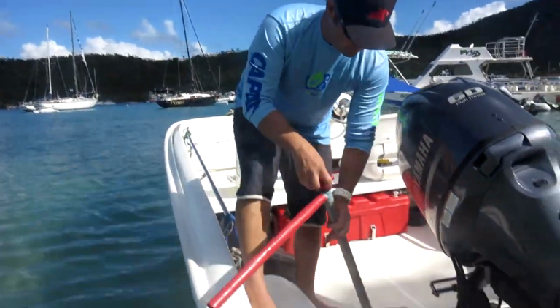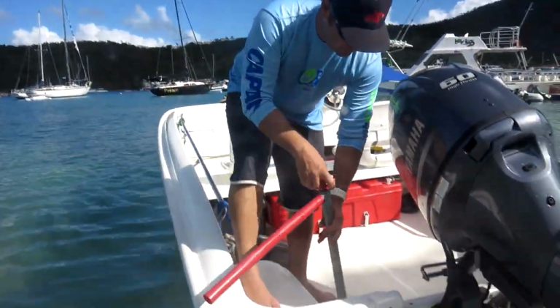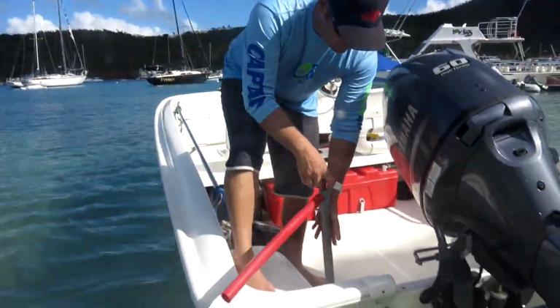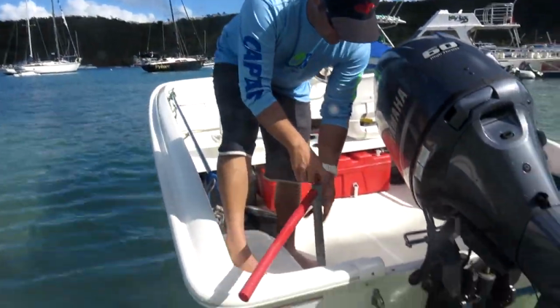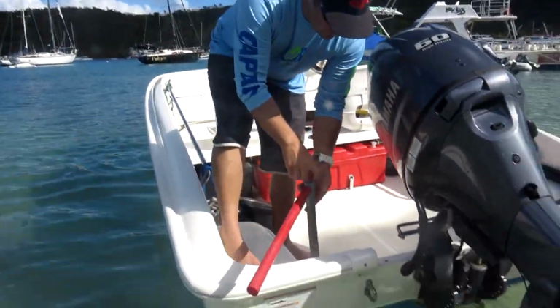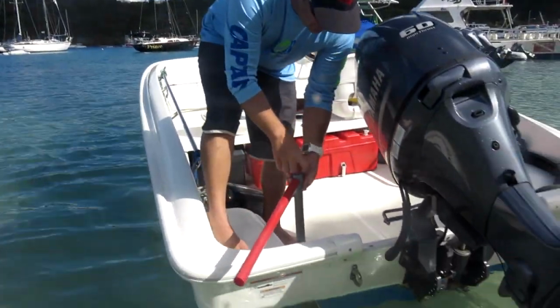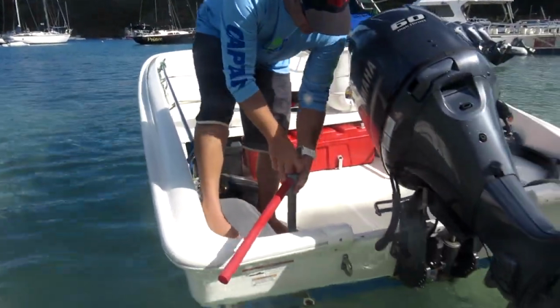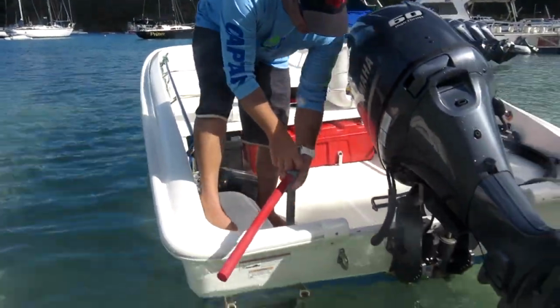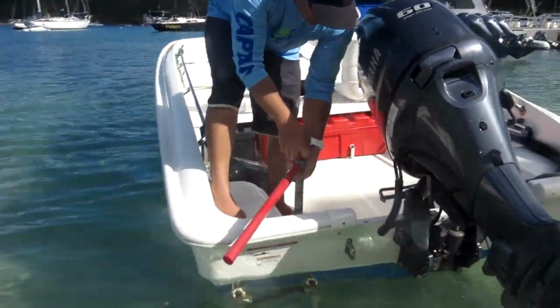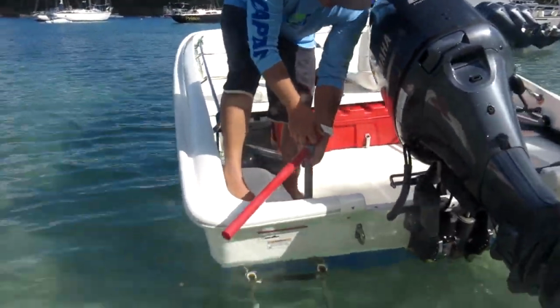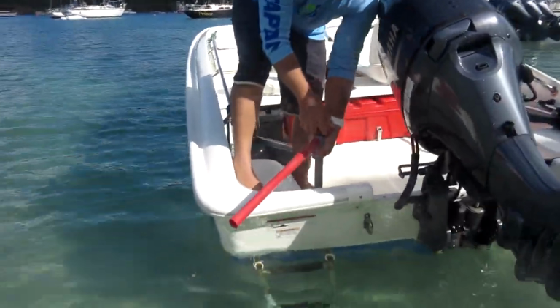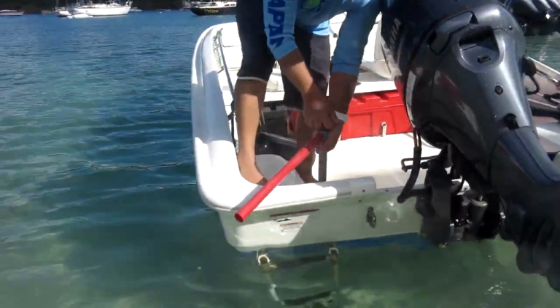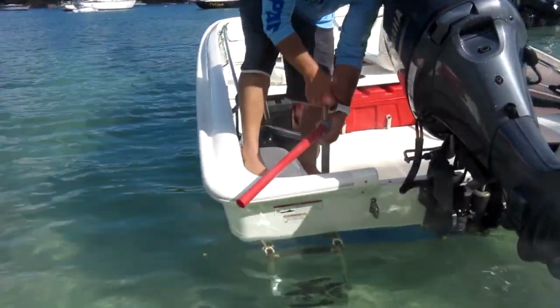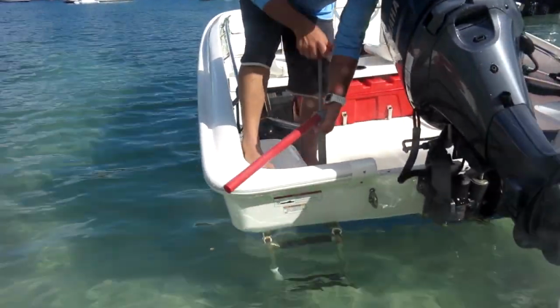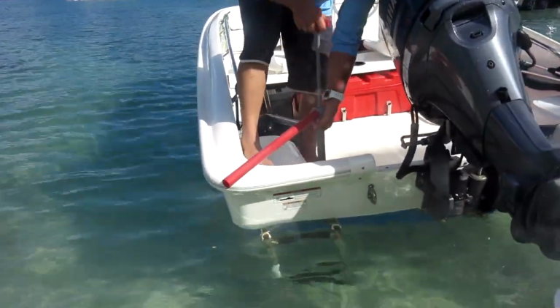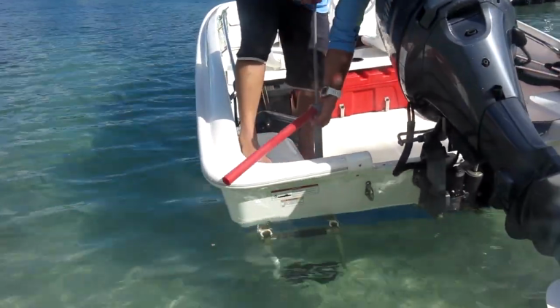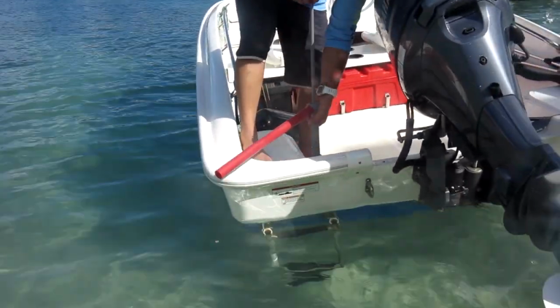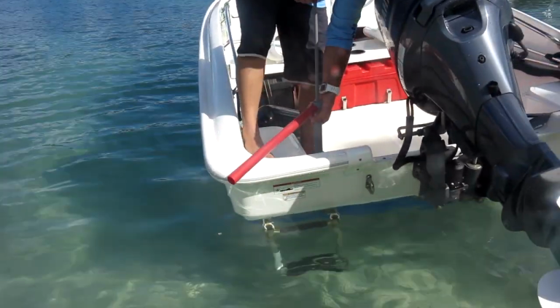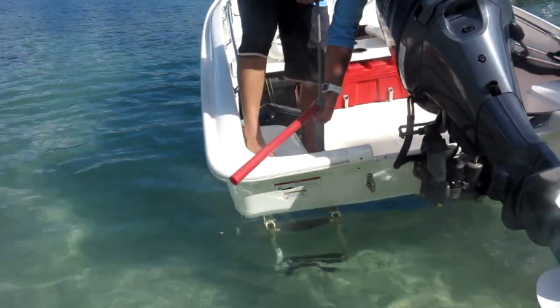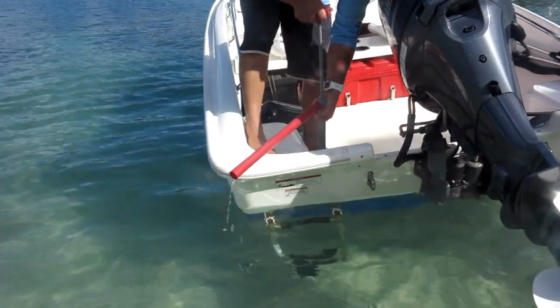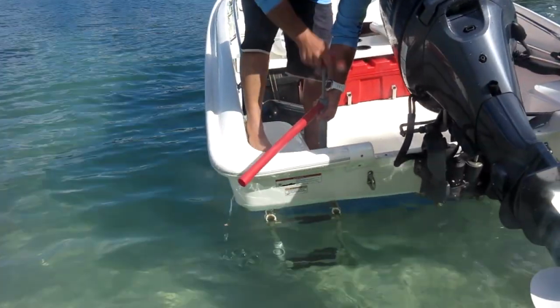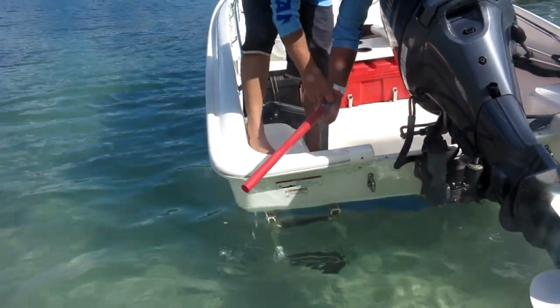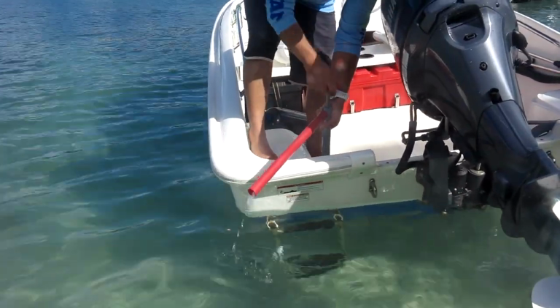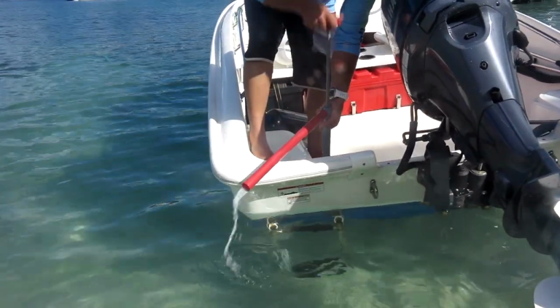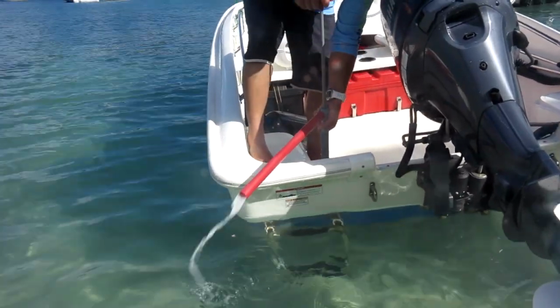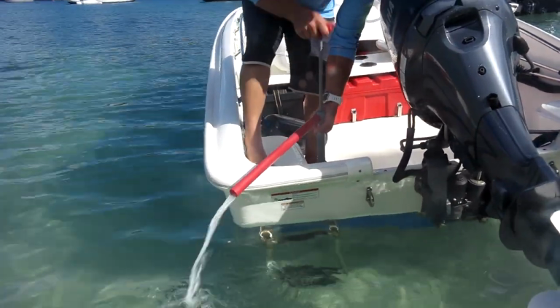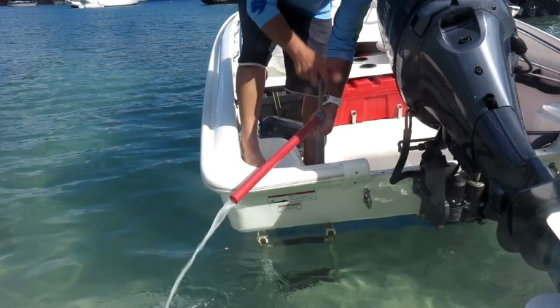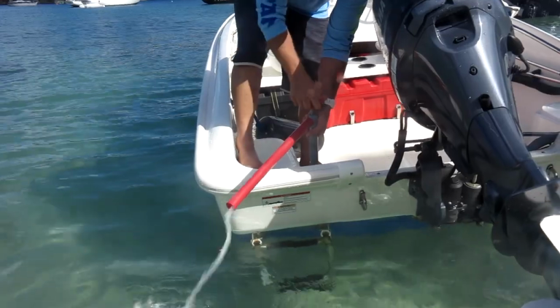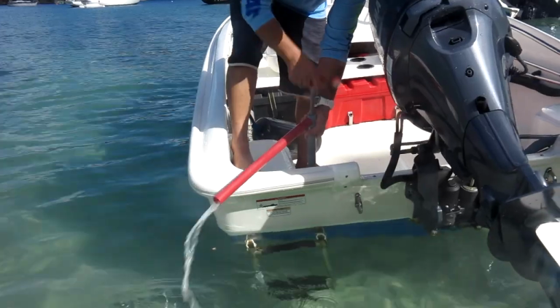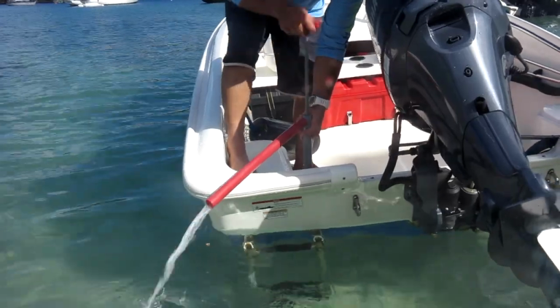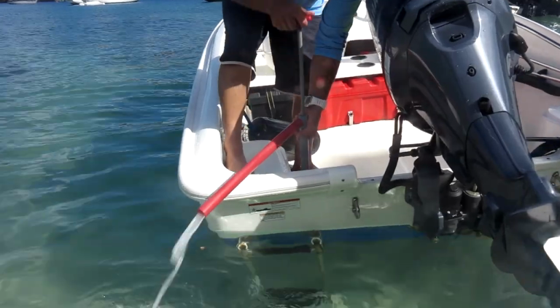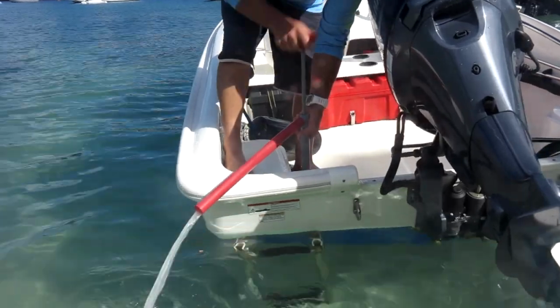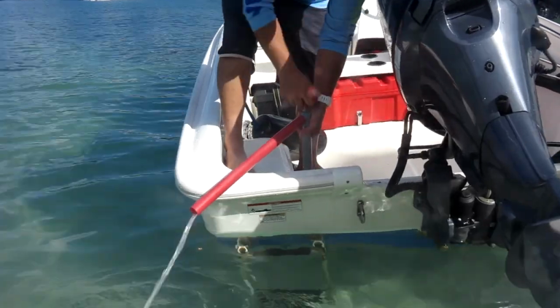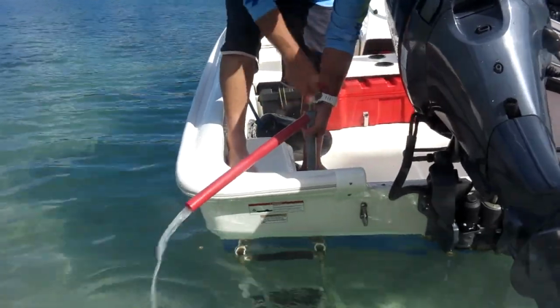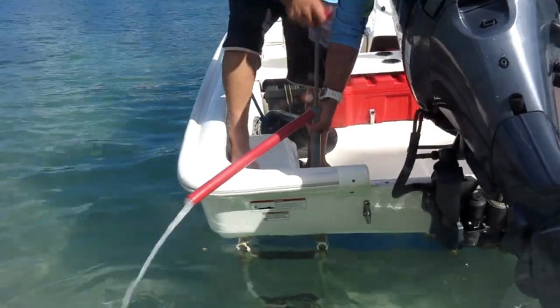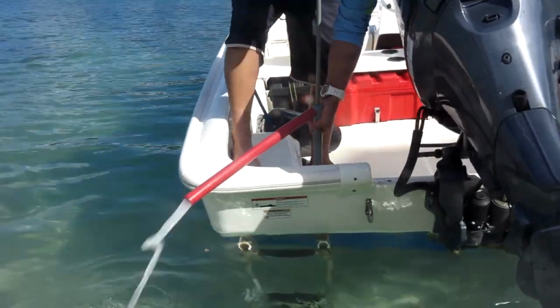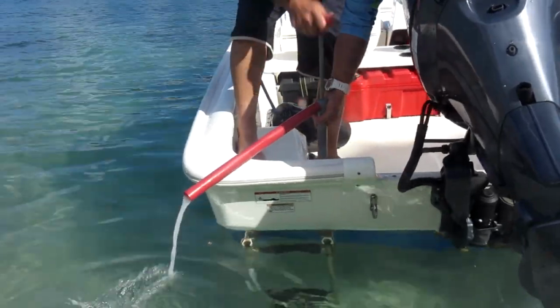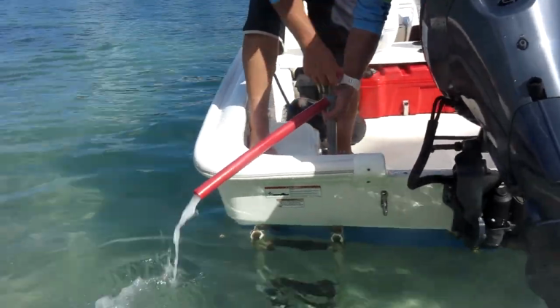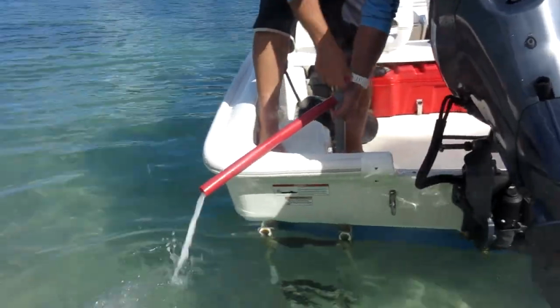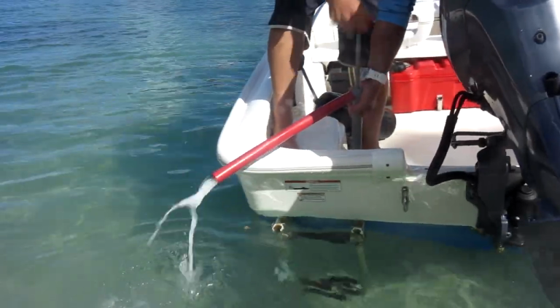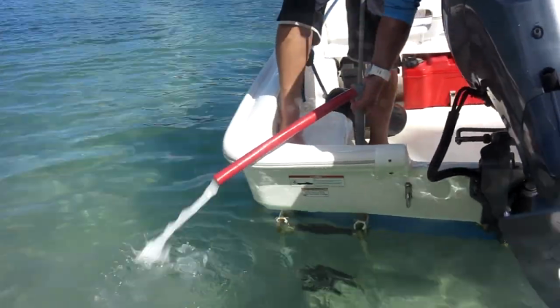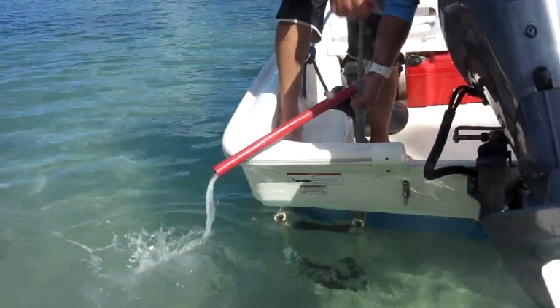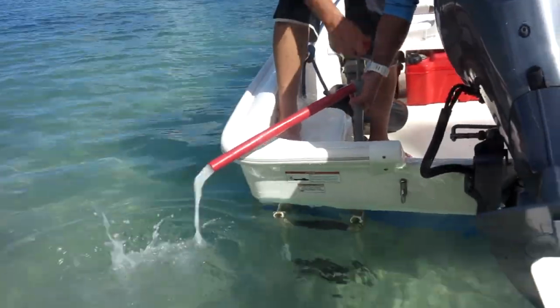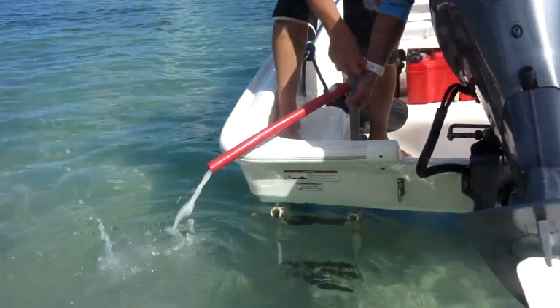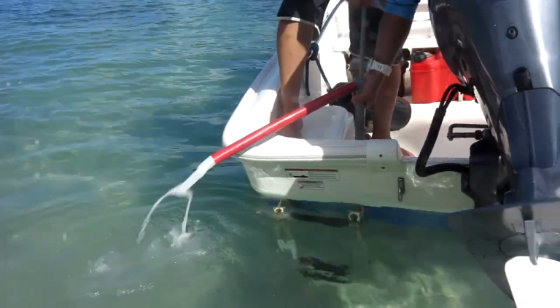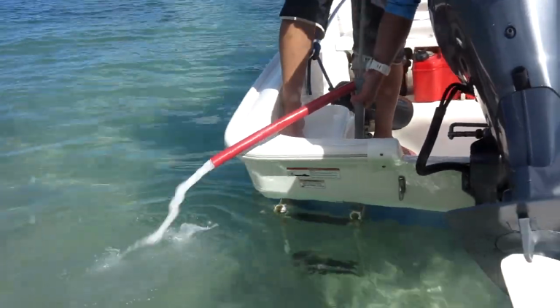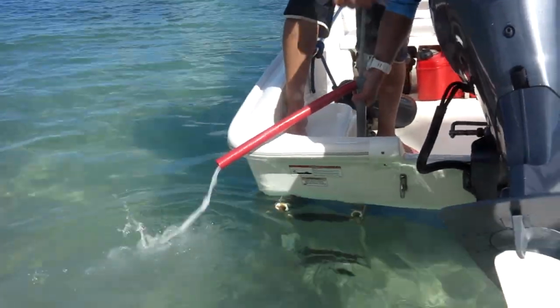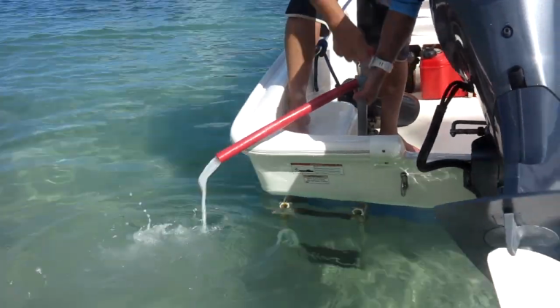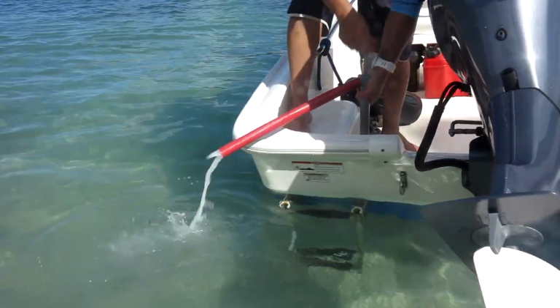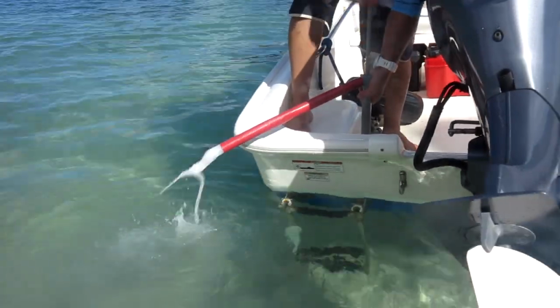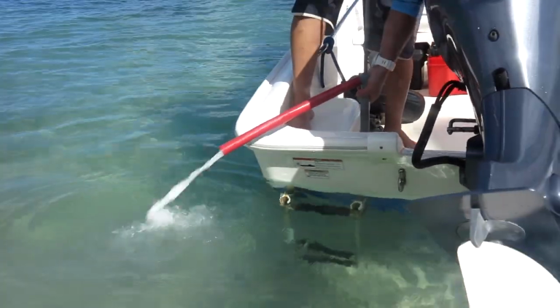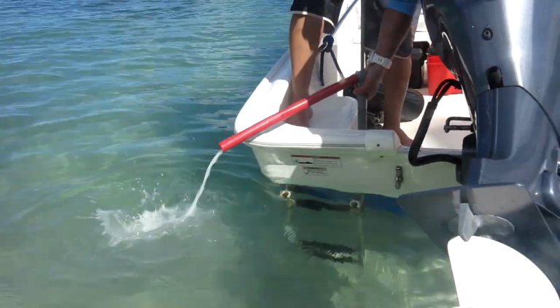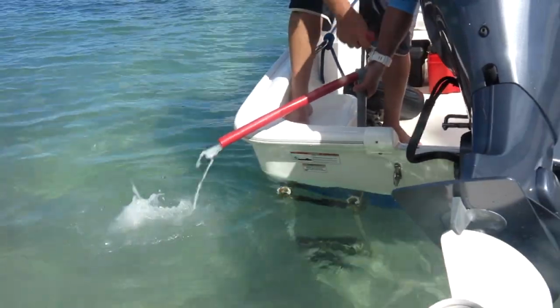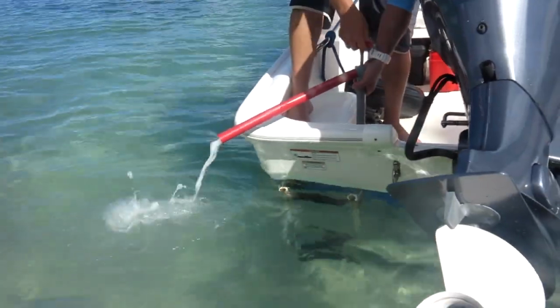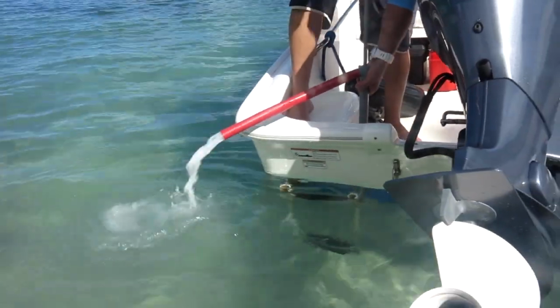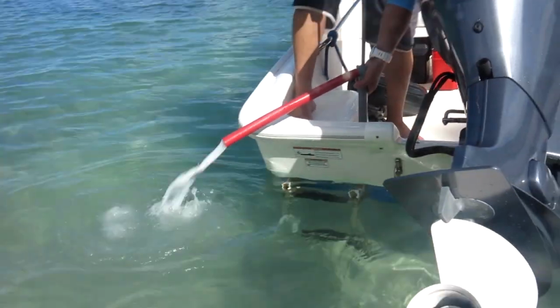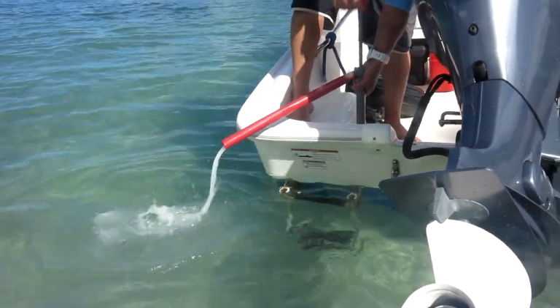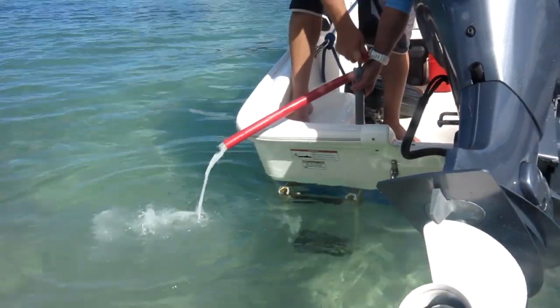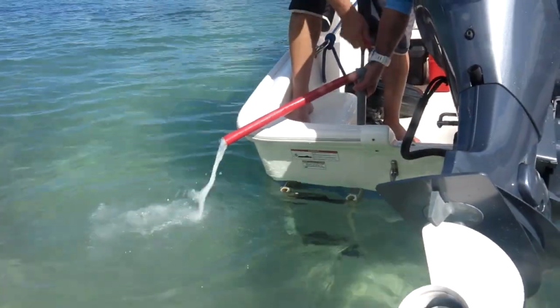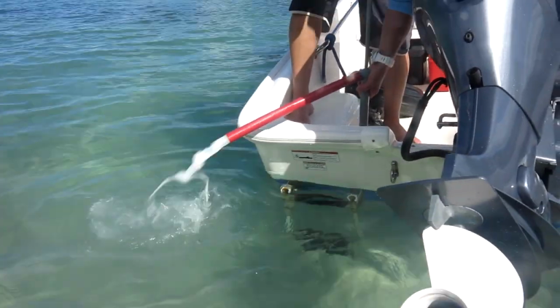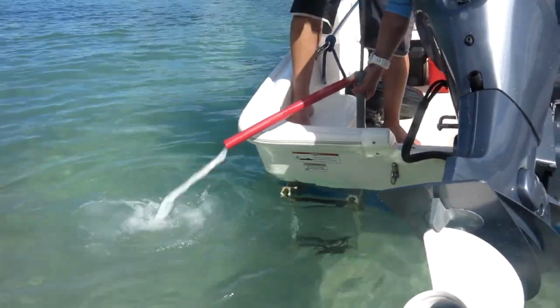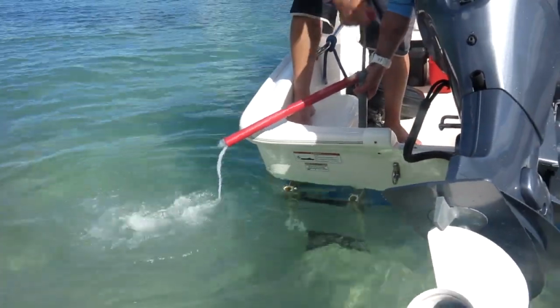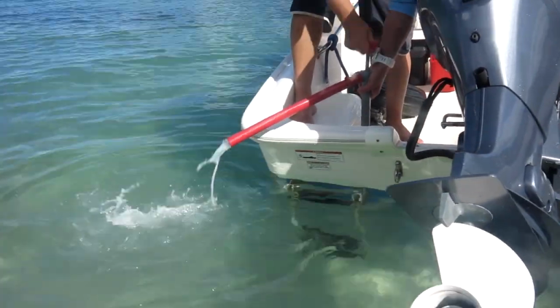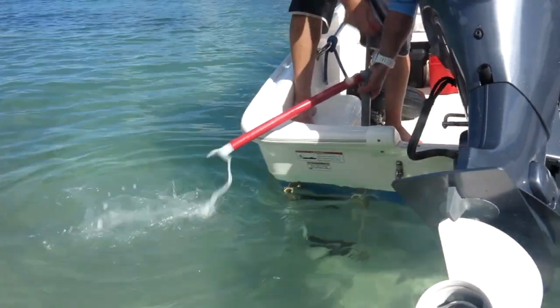You will see some water in the boat — that's completely normal. If you would like to pump any water out when the valve is closed, use this tool.